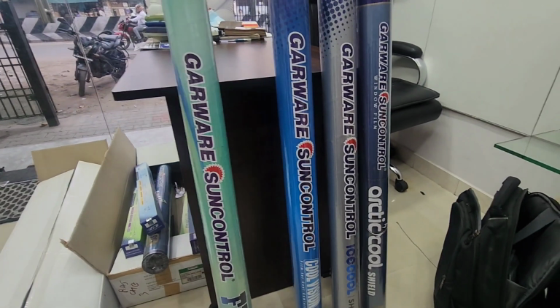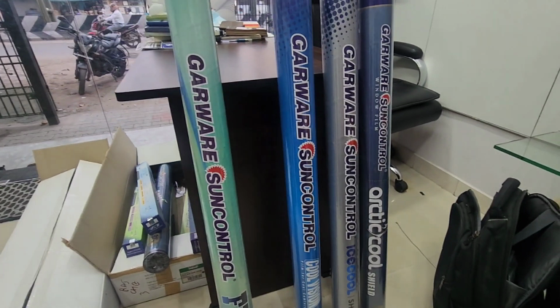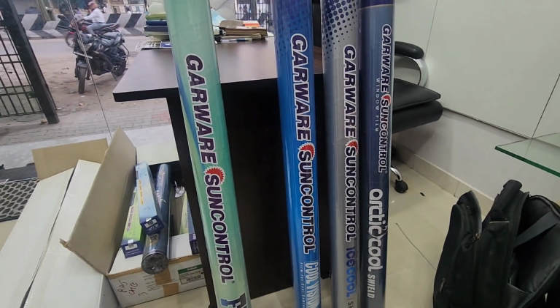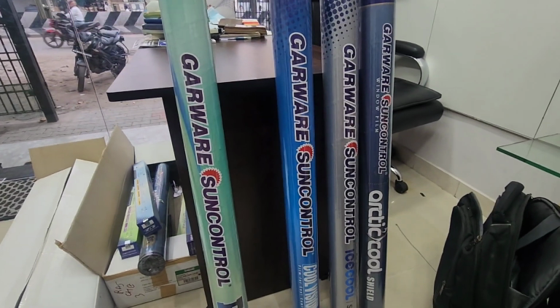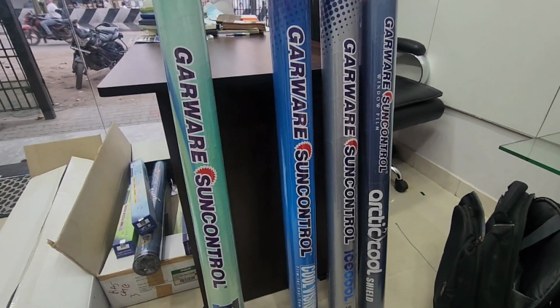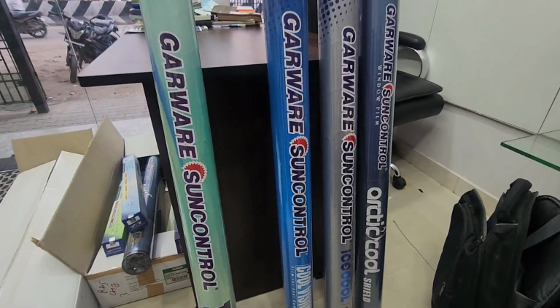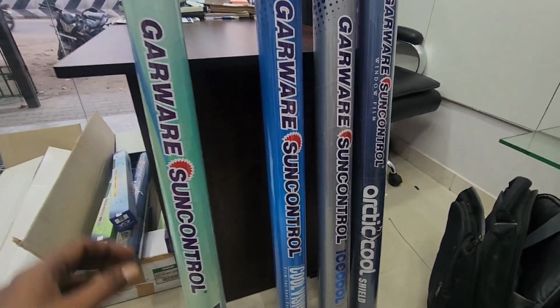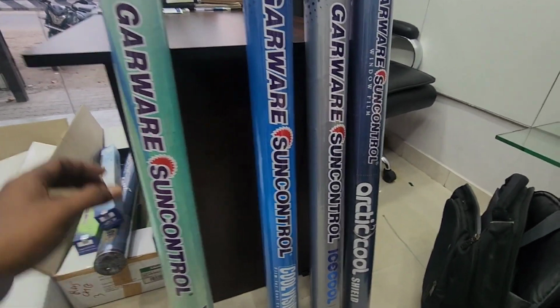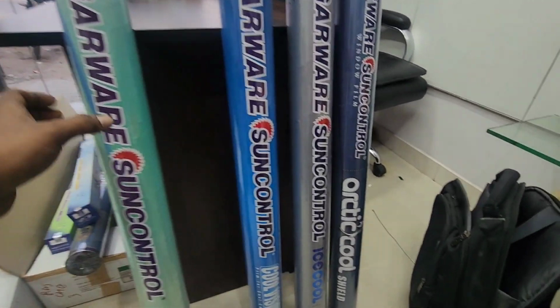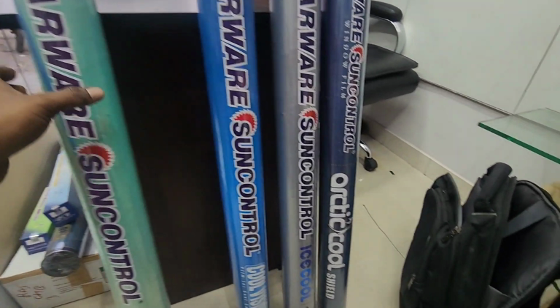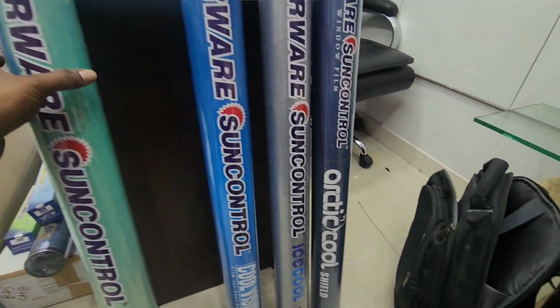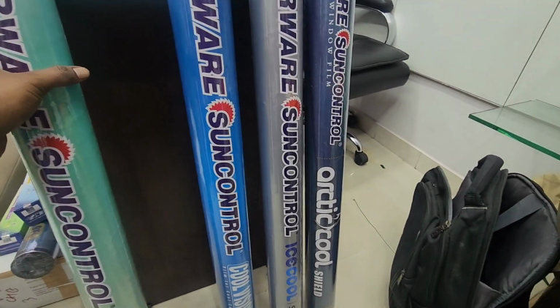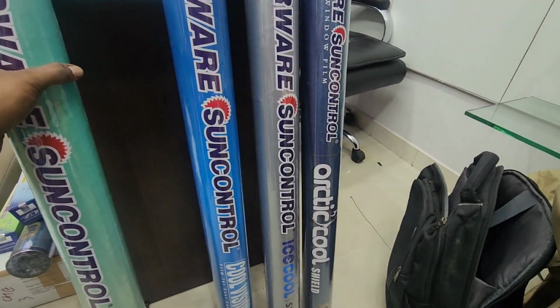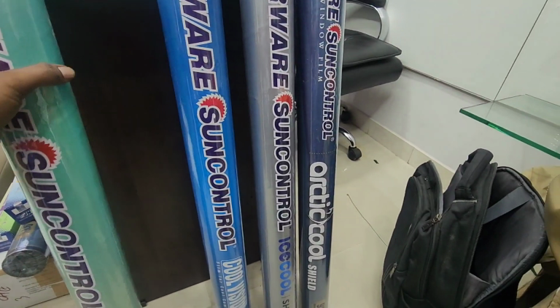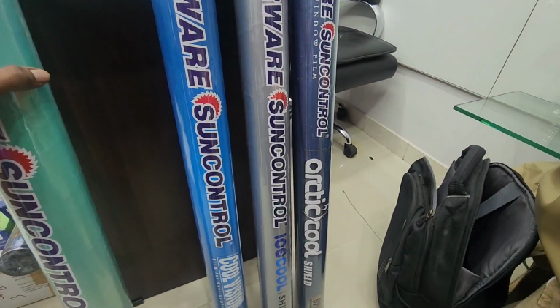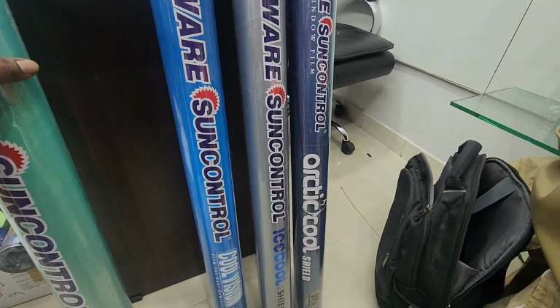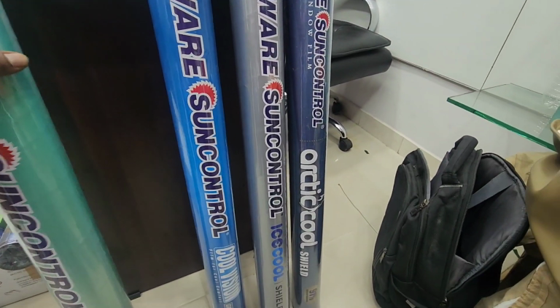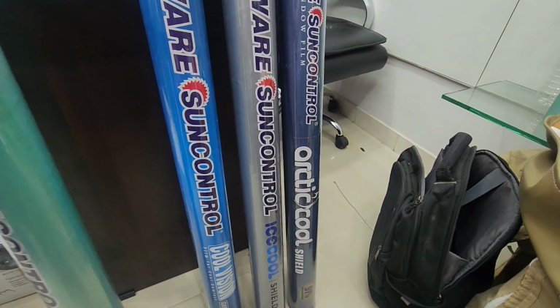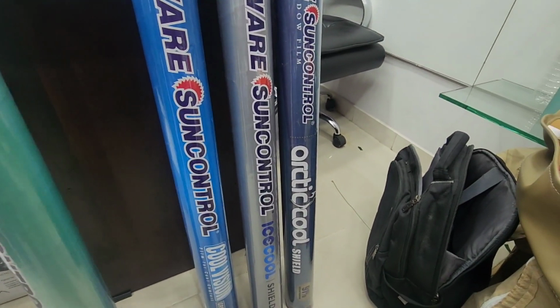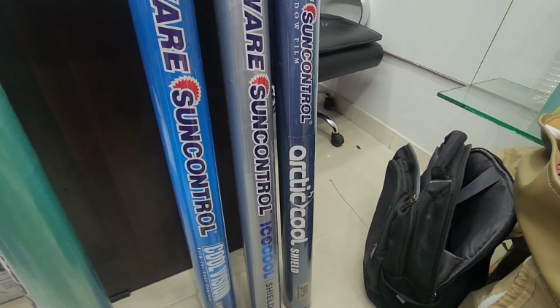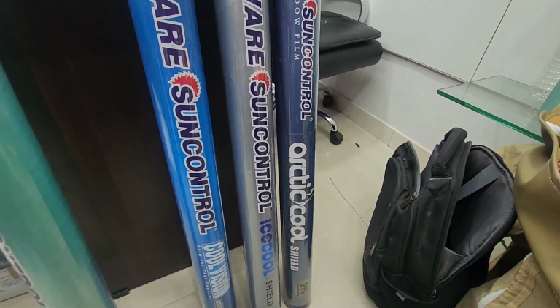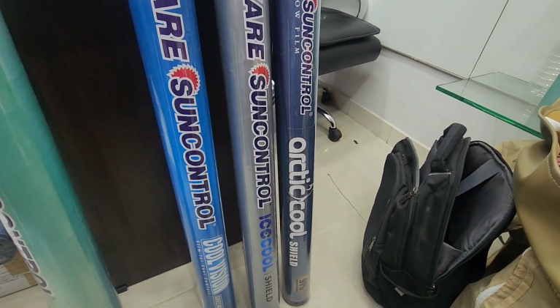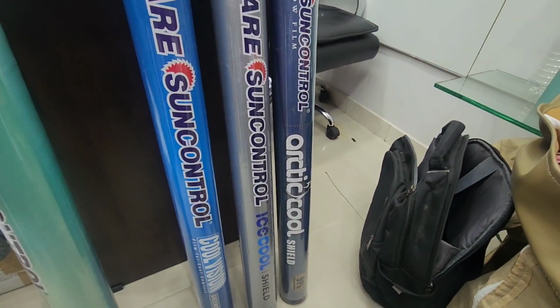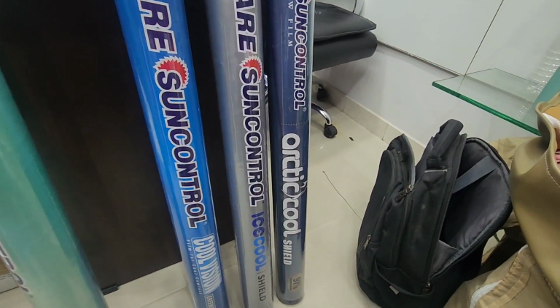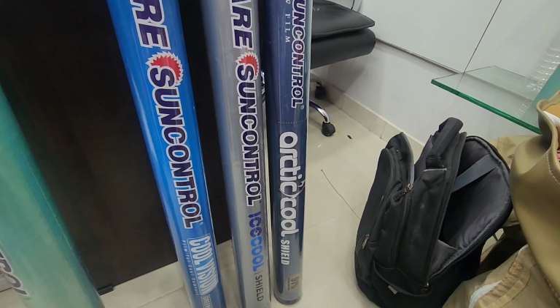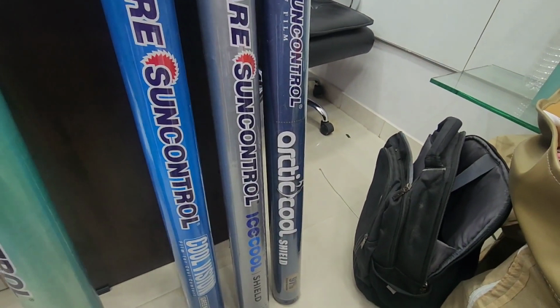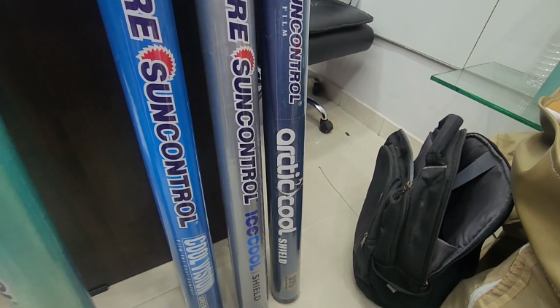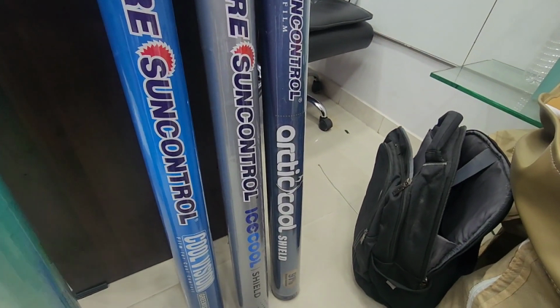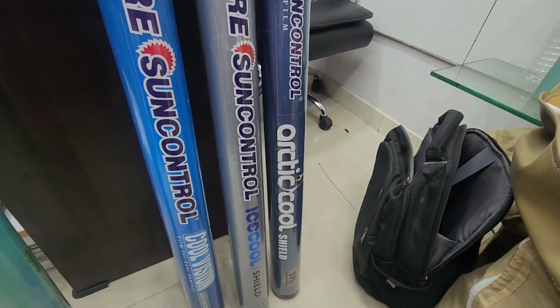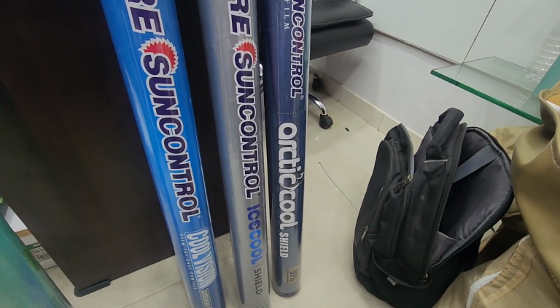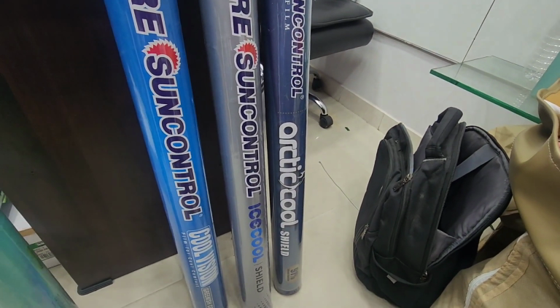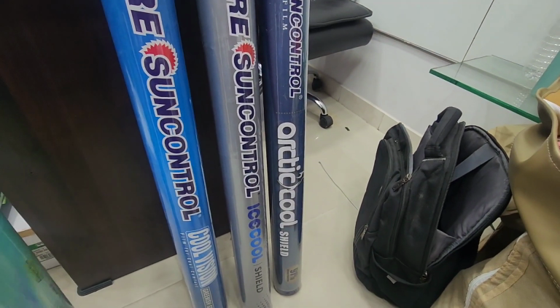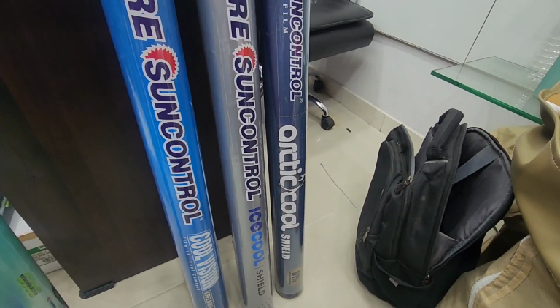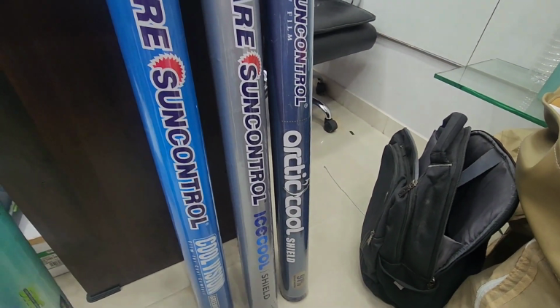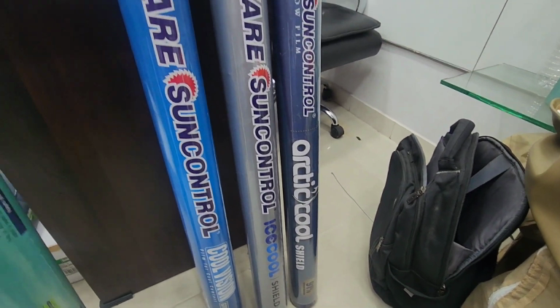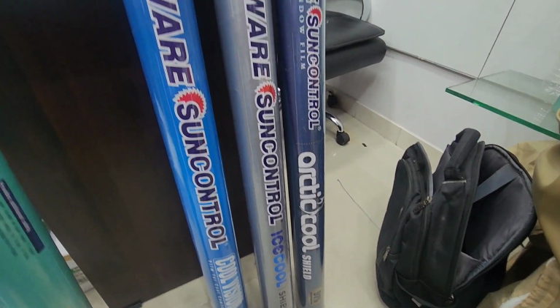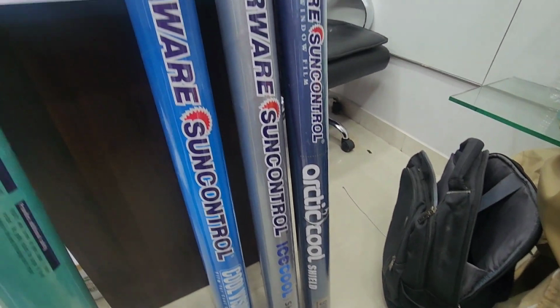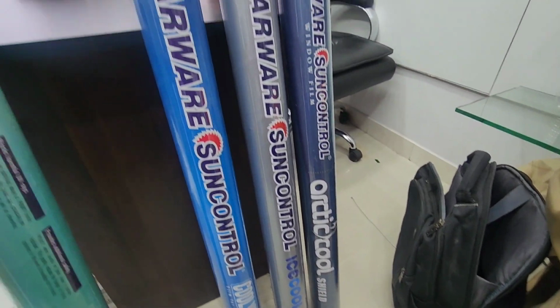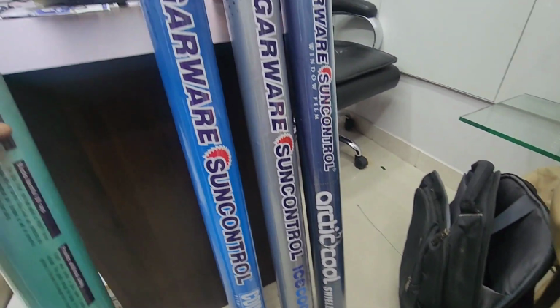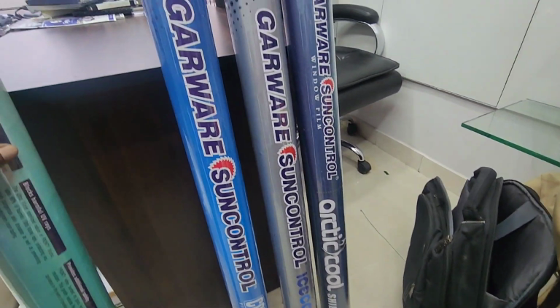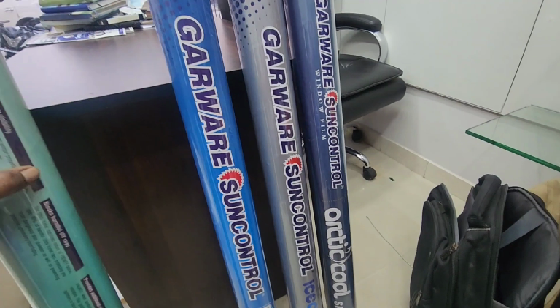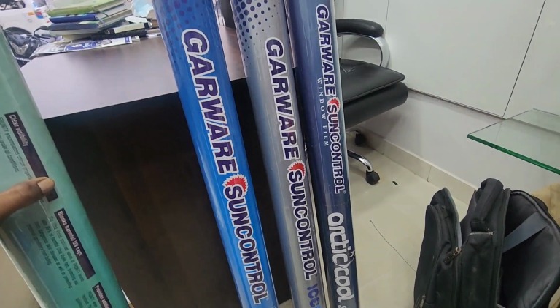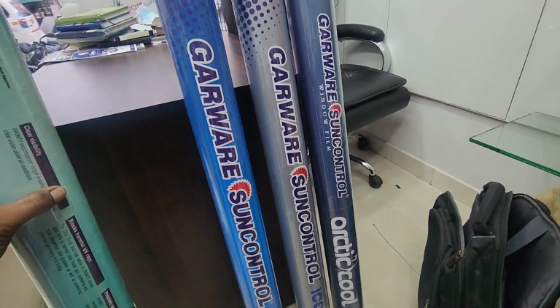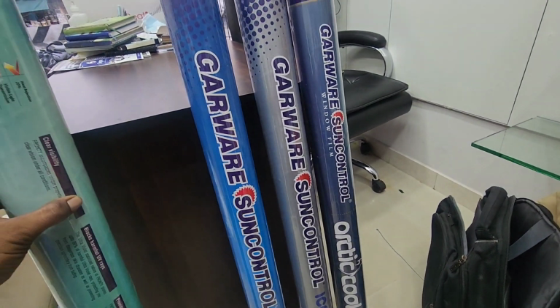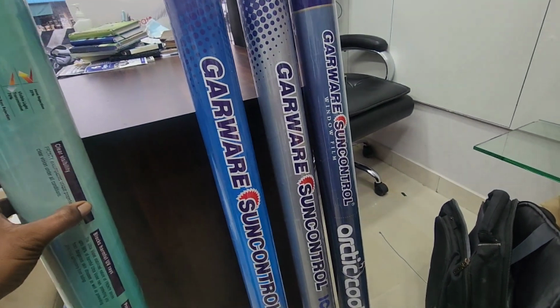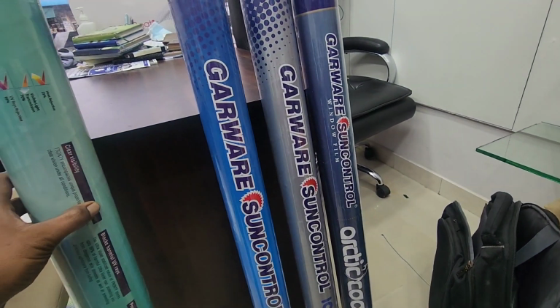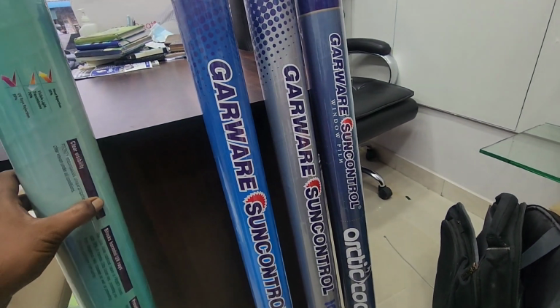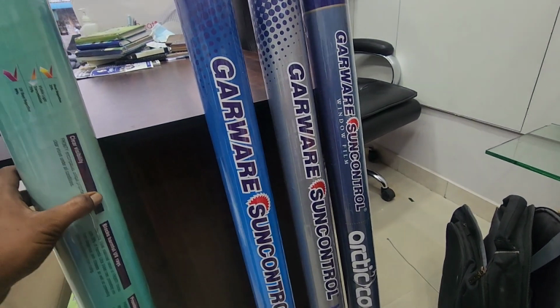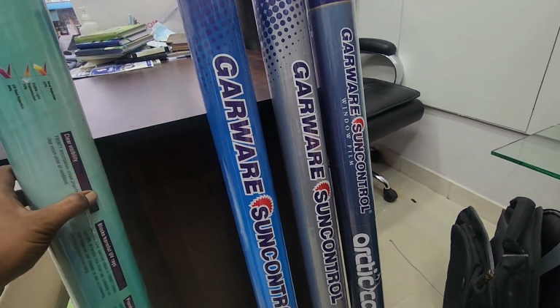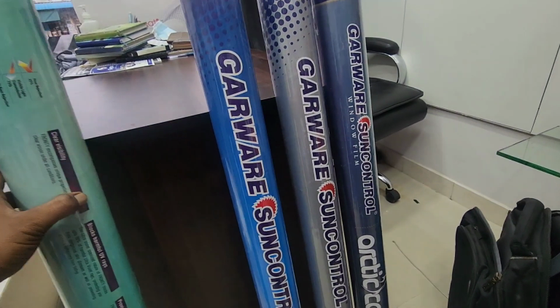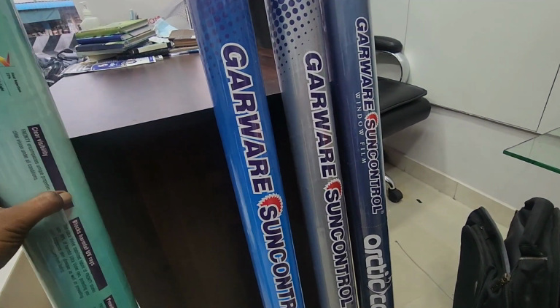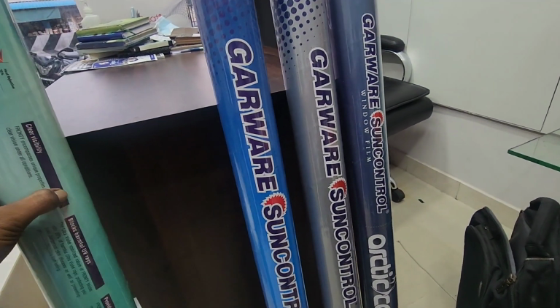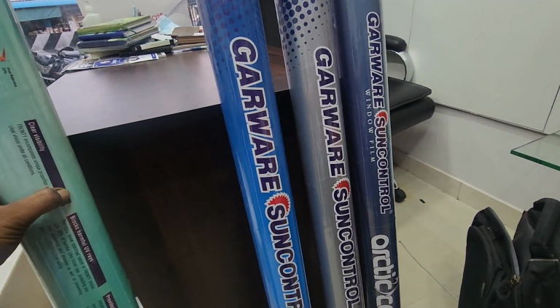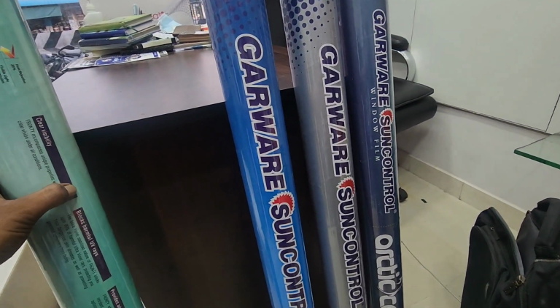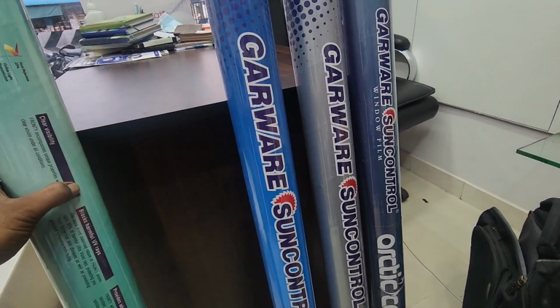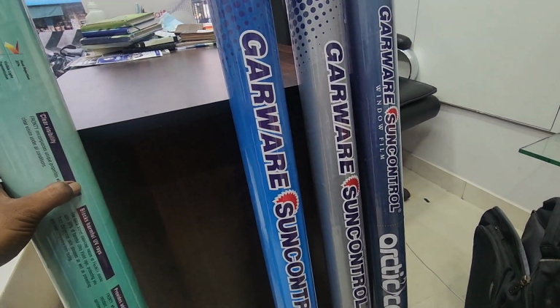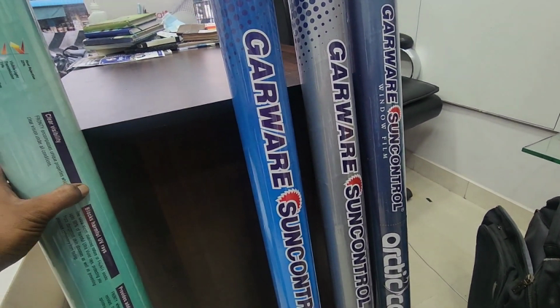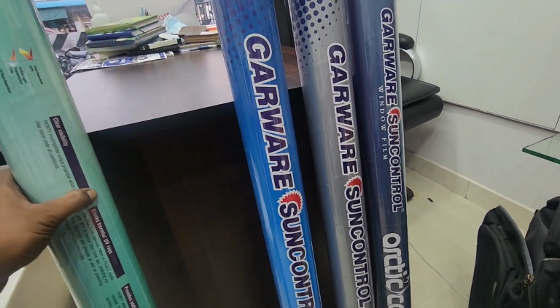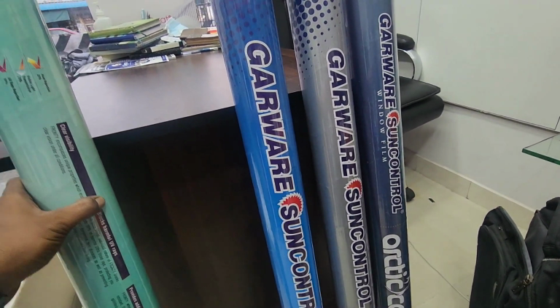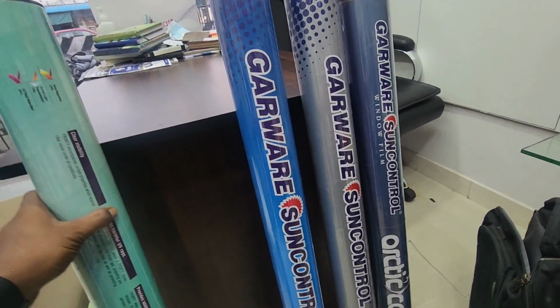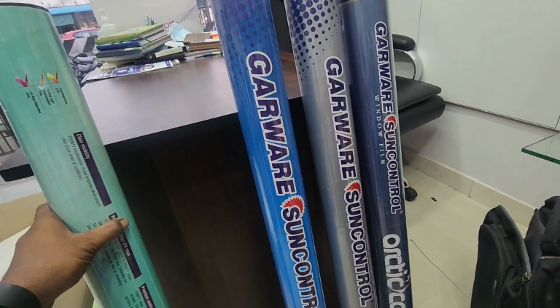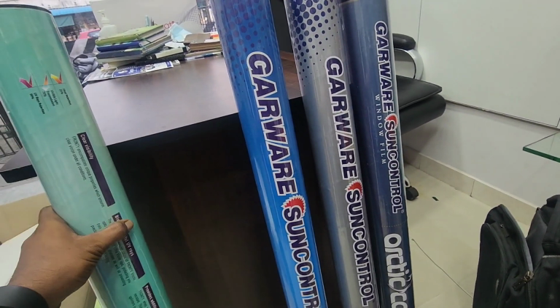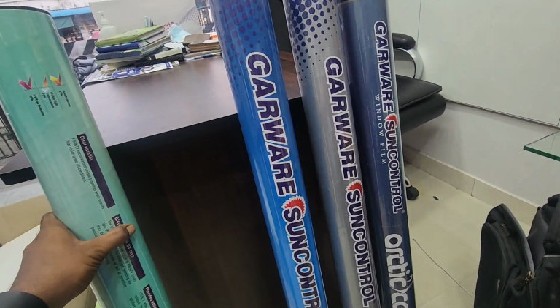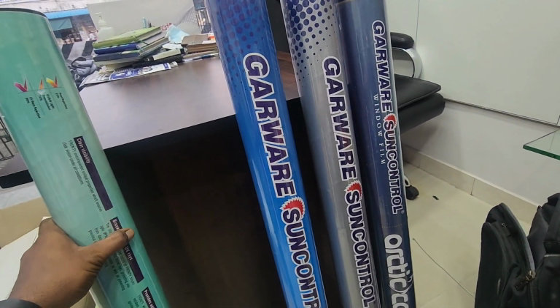Hello customers, welcome to our channel Premium 5 Characterize. We are talking about the car front windshield.